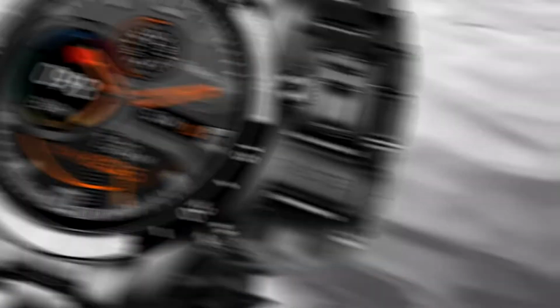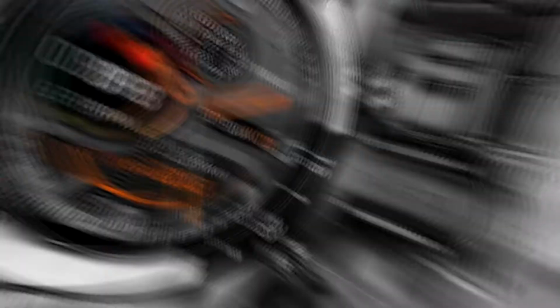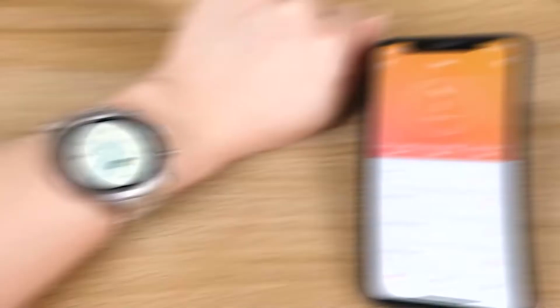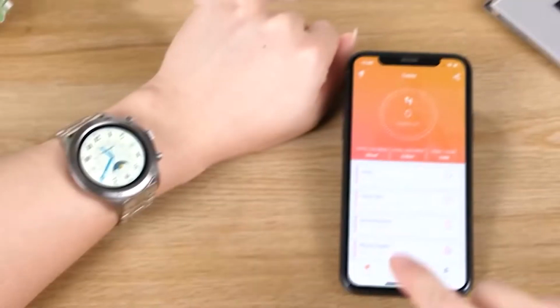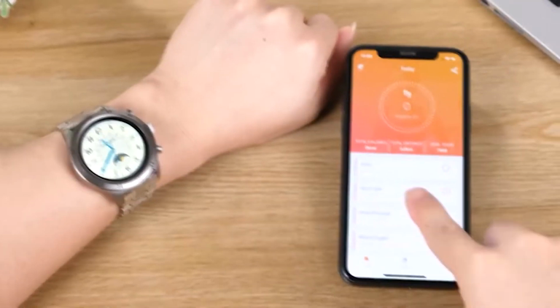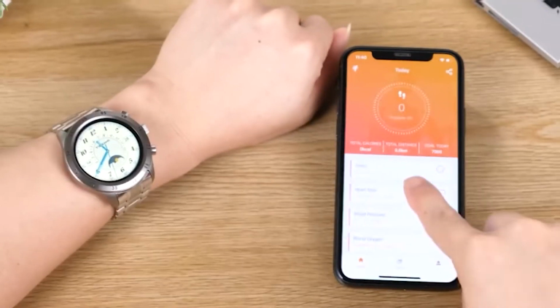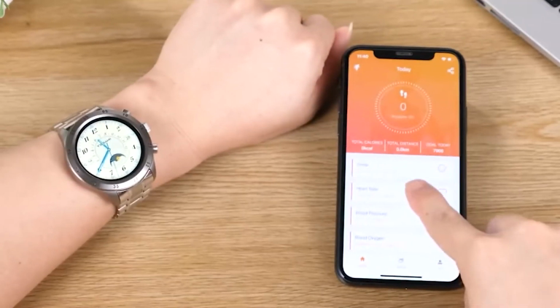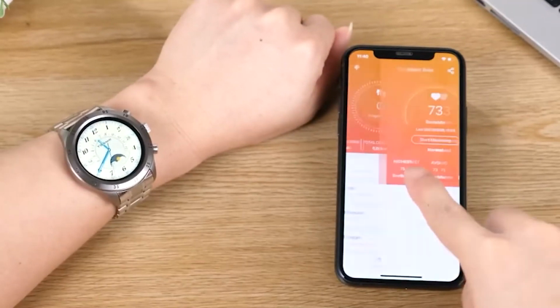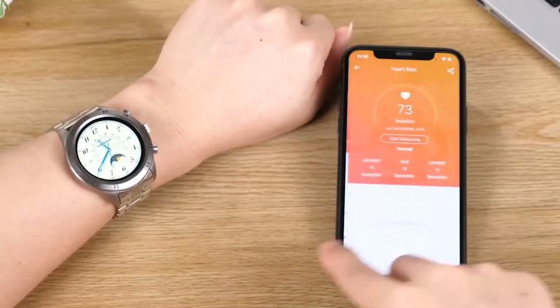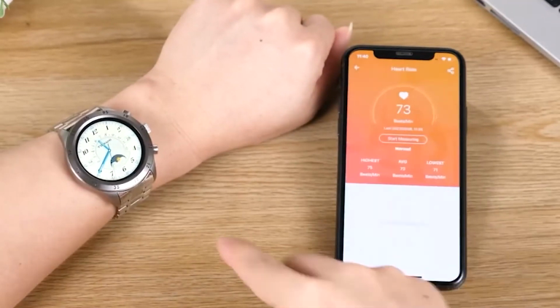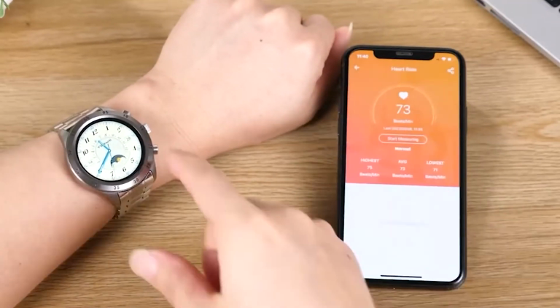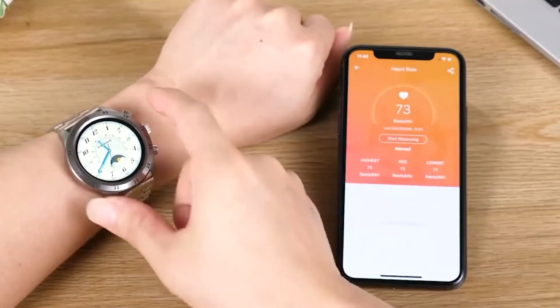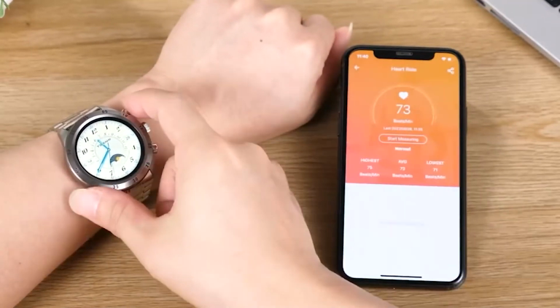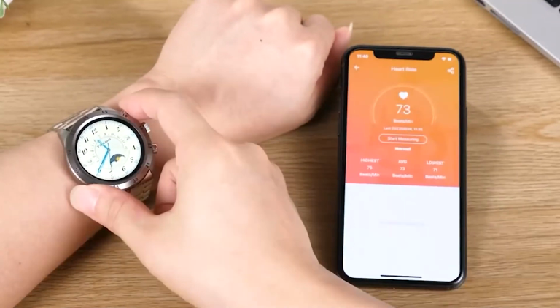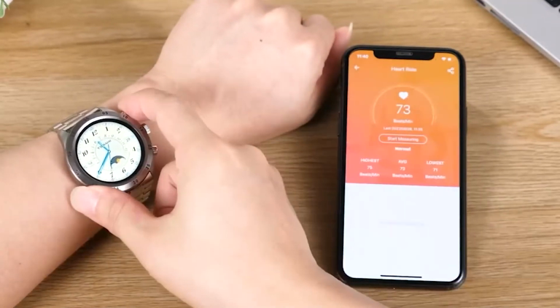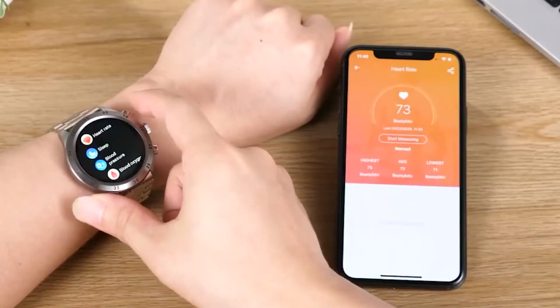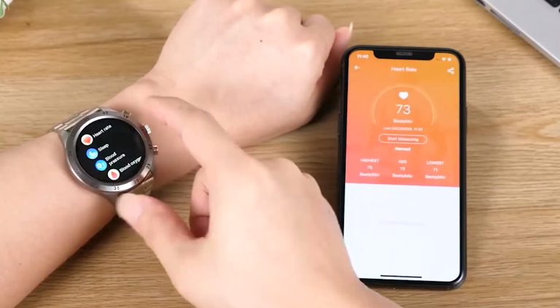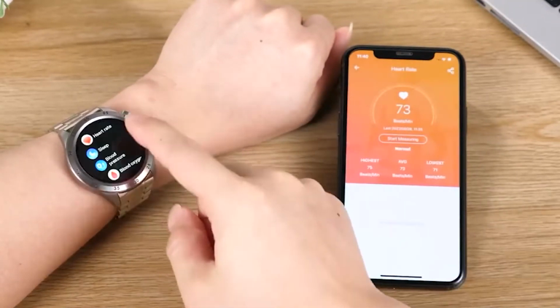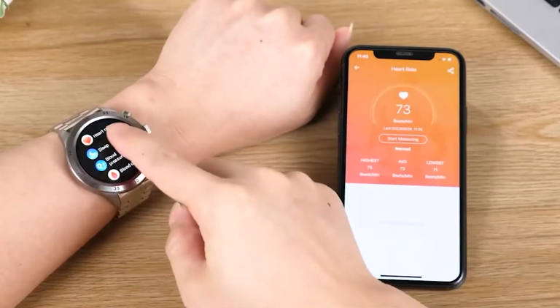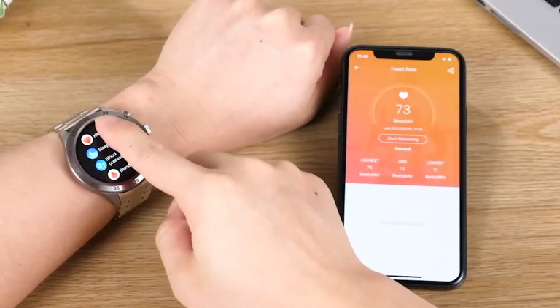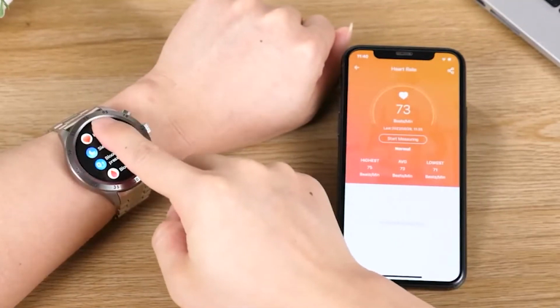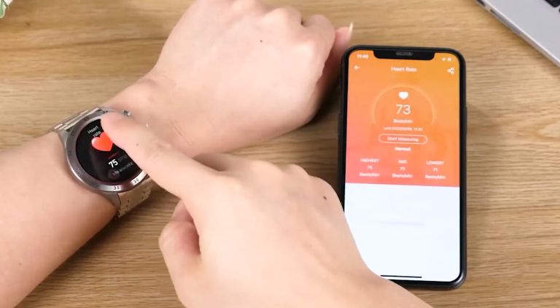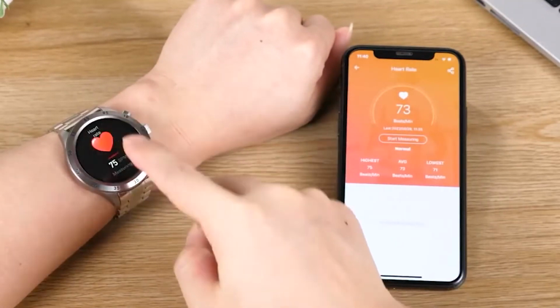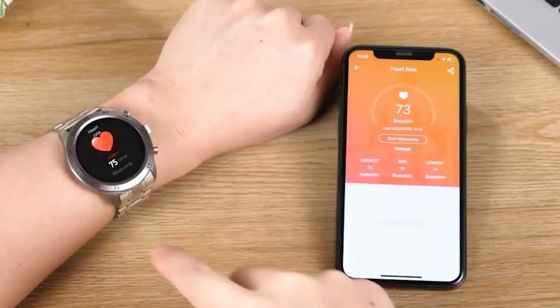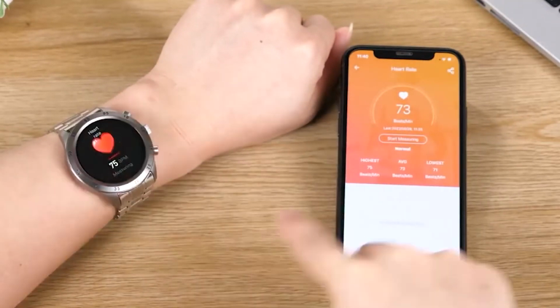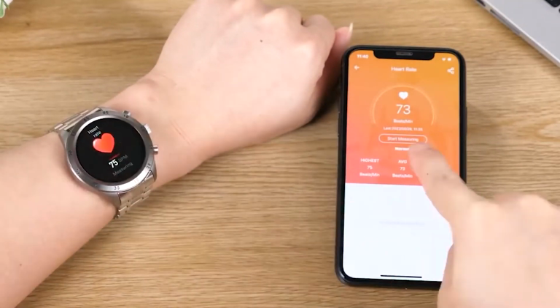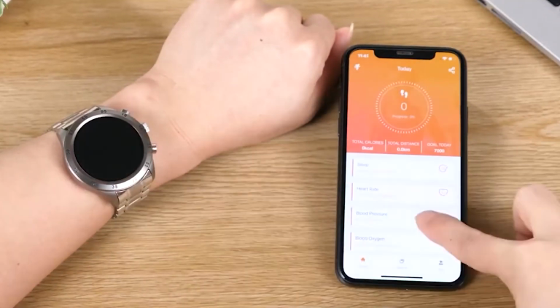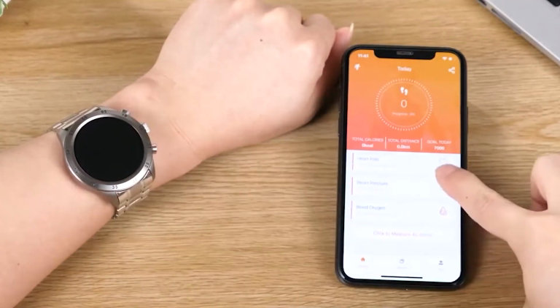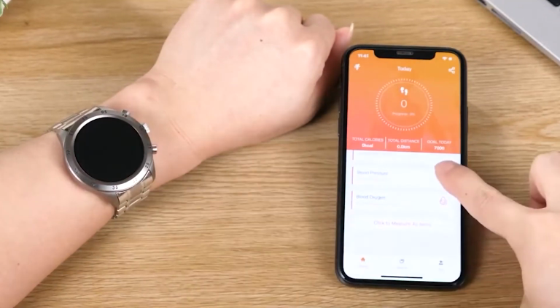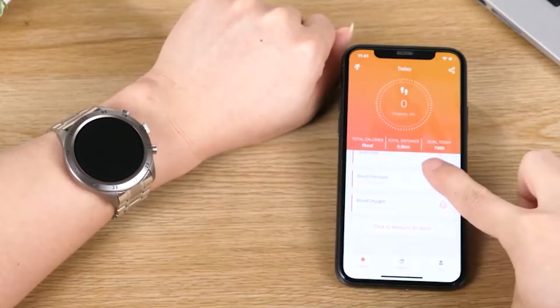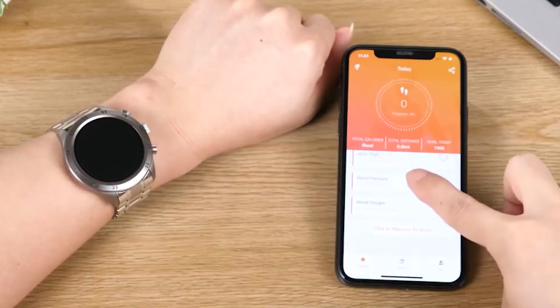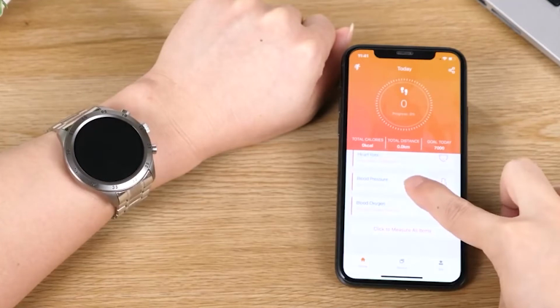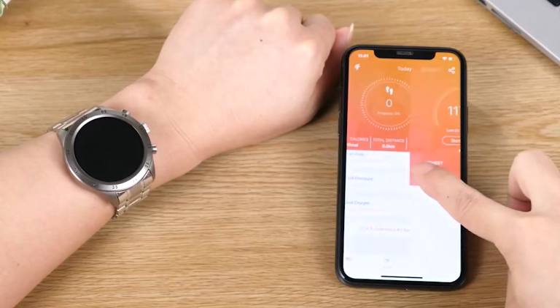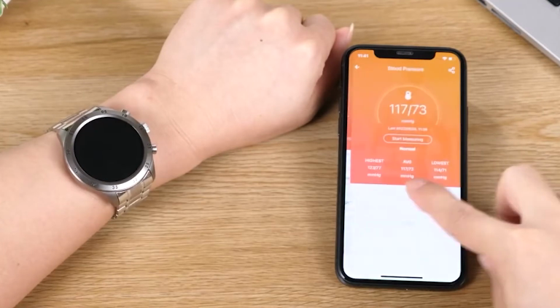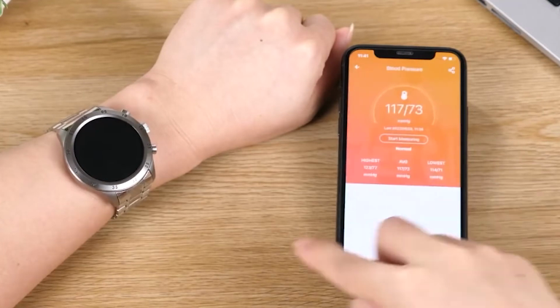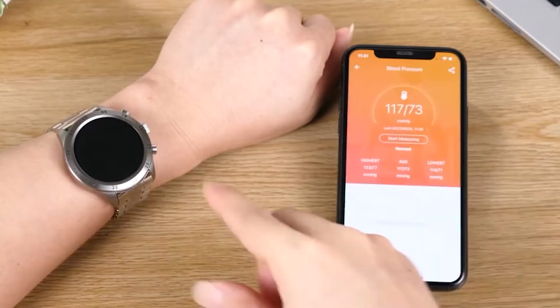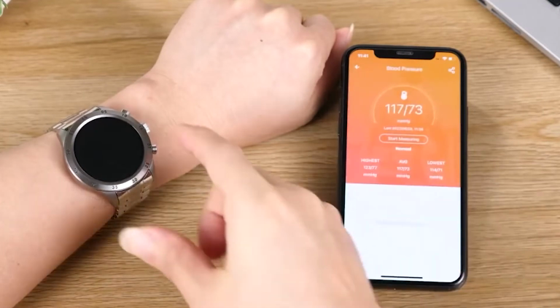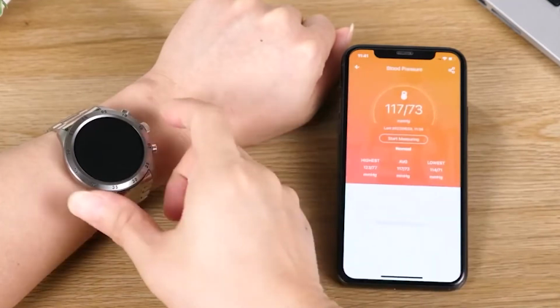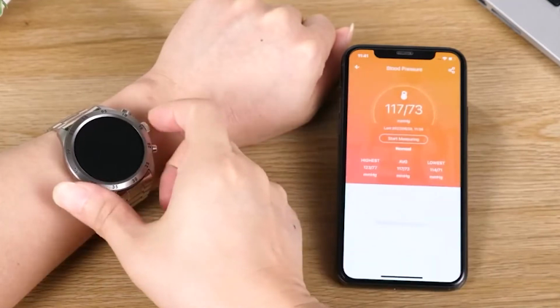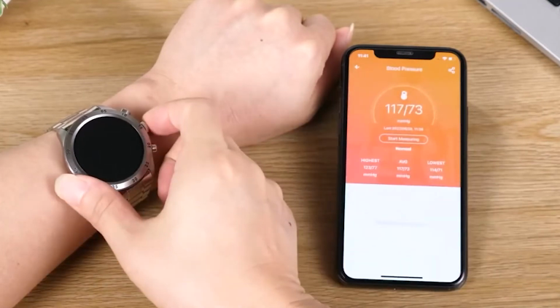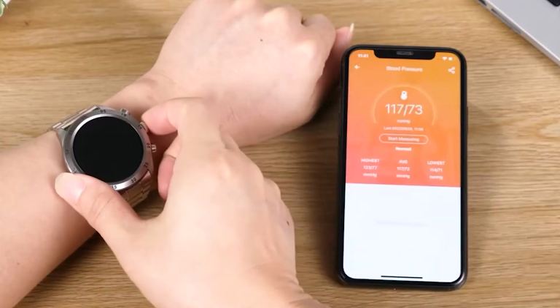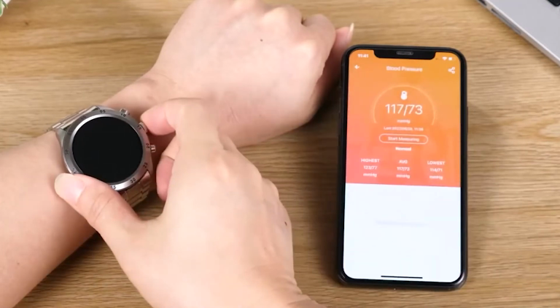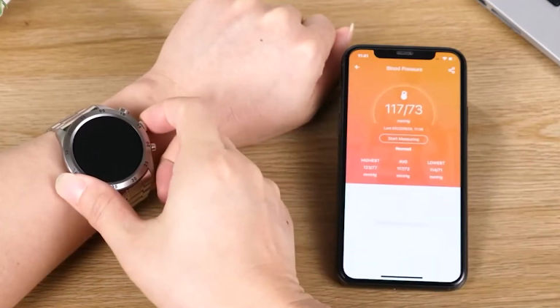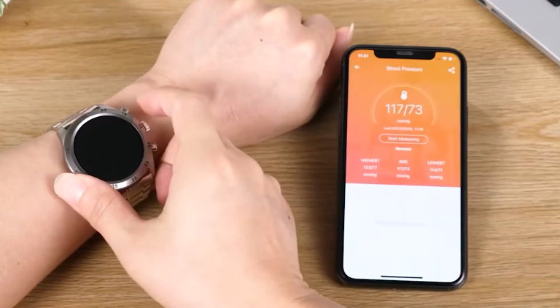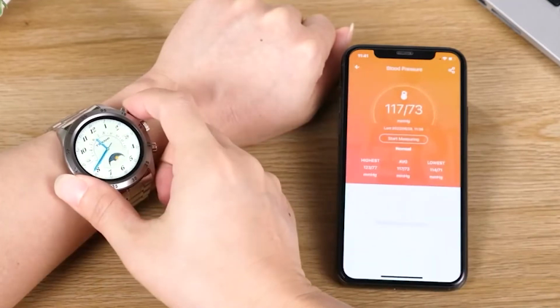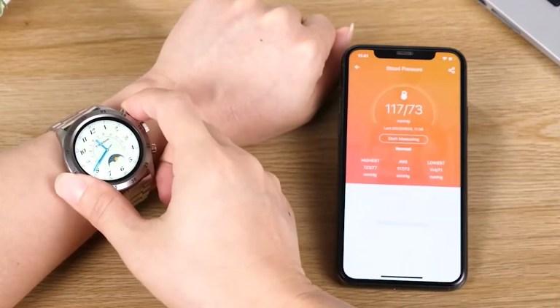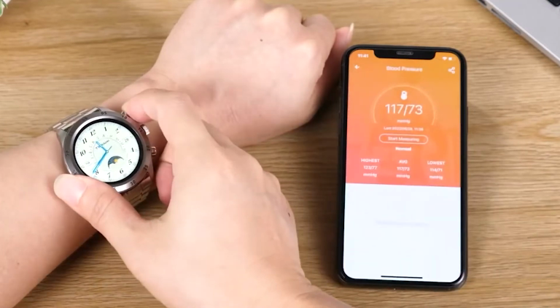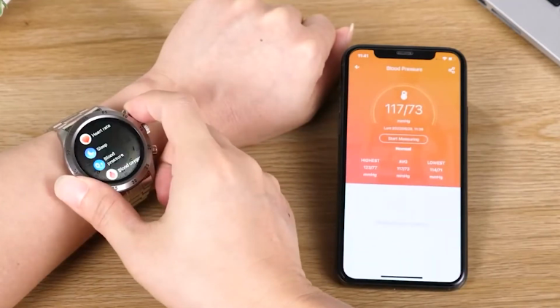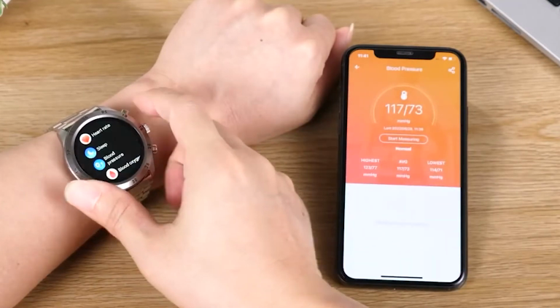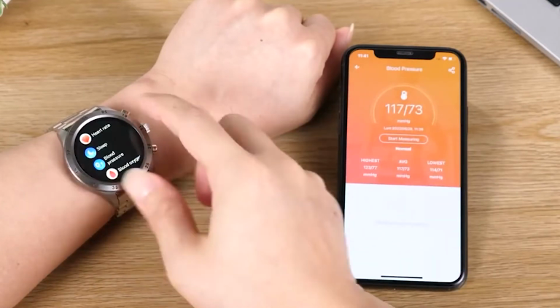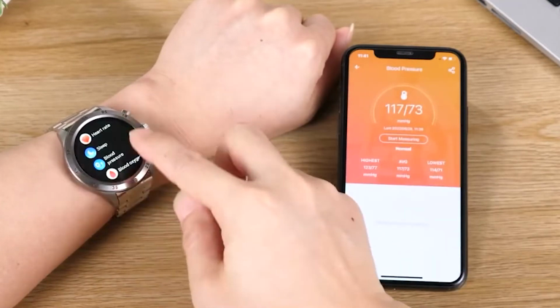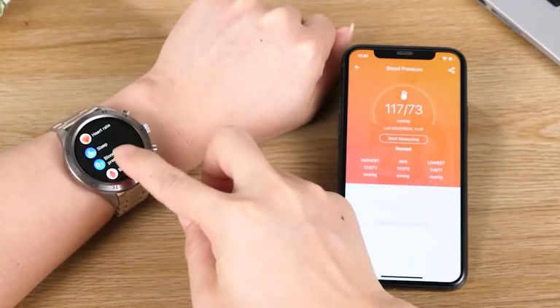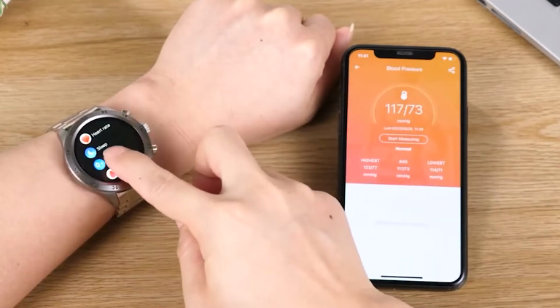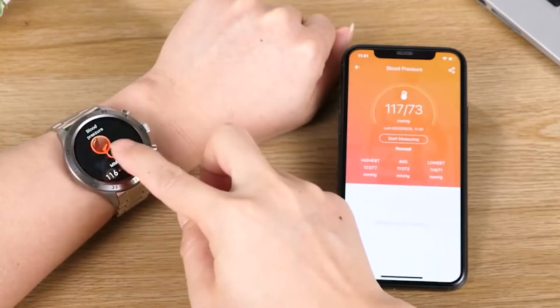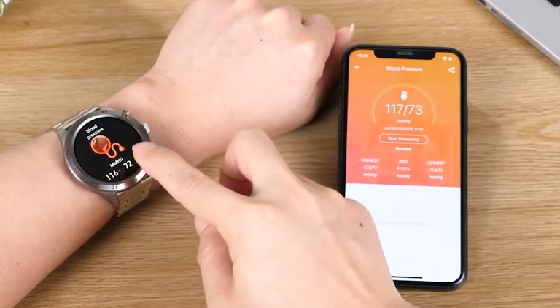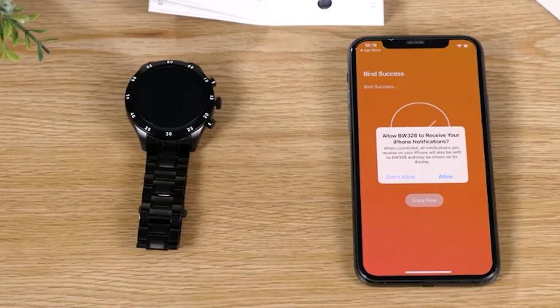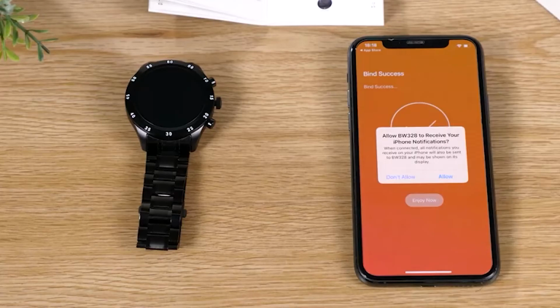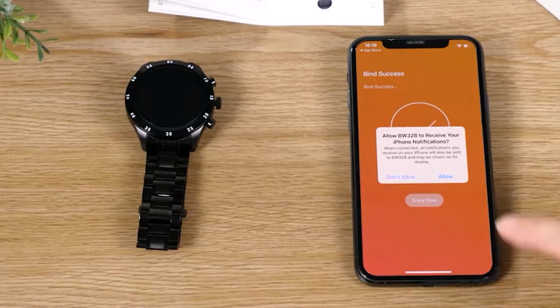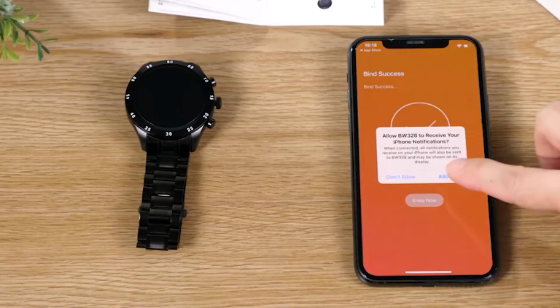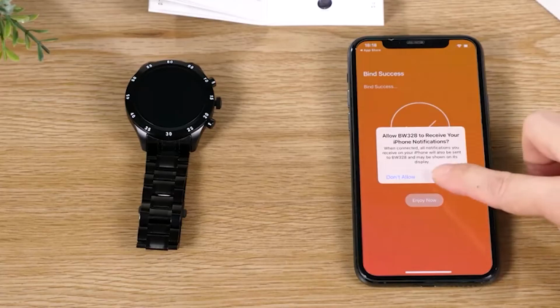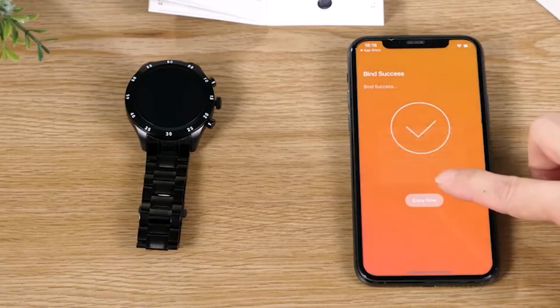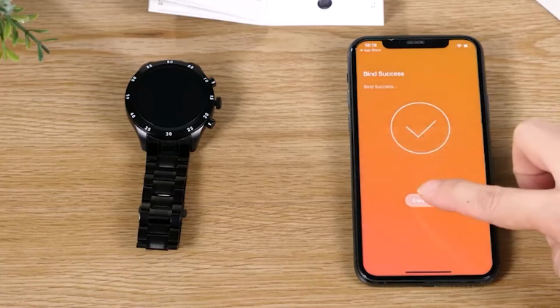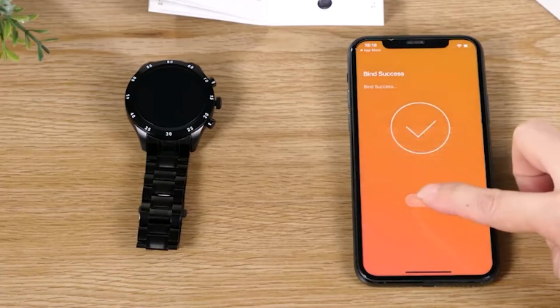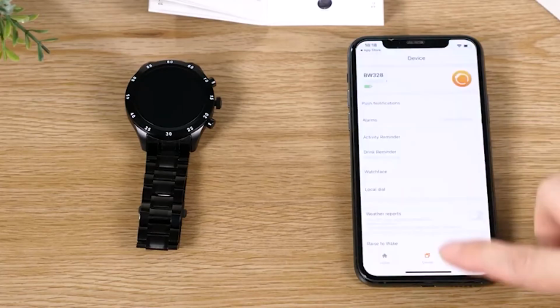The smartwatch can also detect heart rate, blood pressure, and oxygen monitoring index. It's a great product.